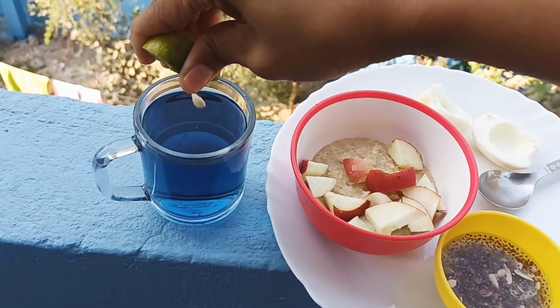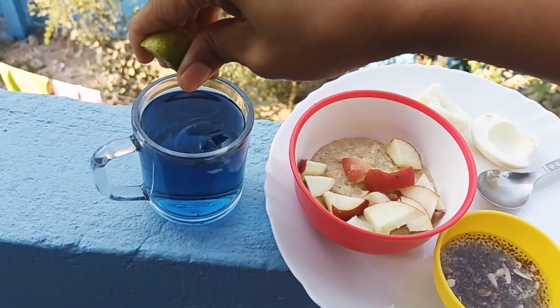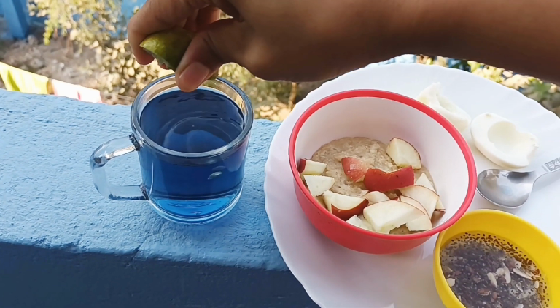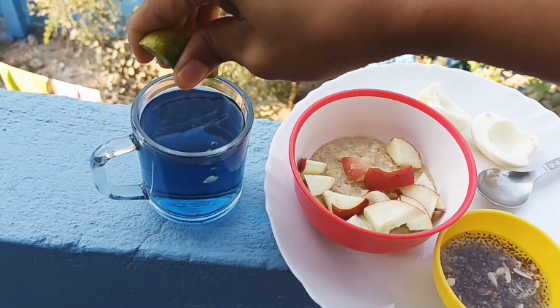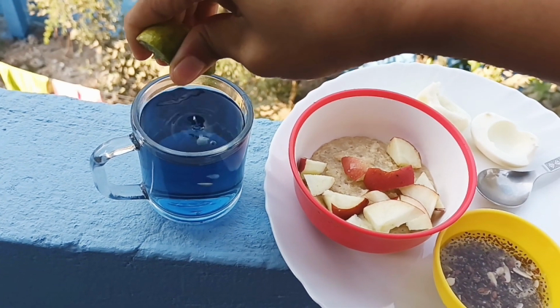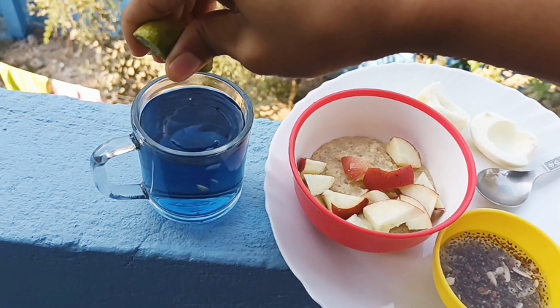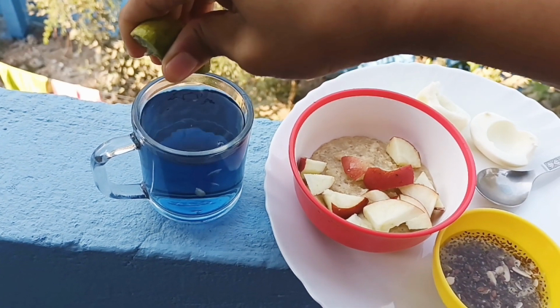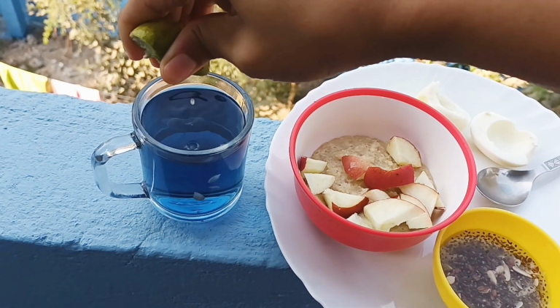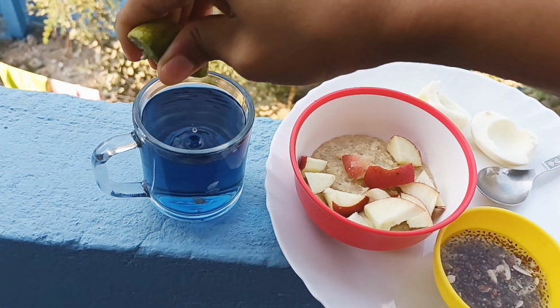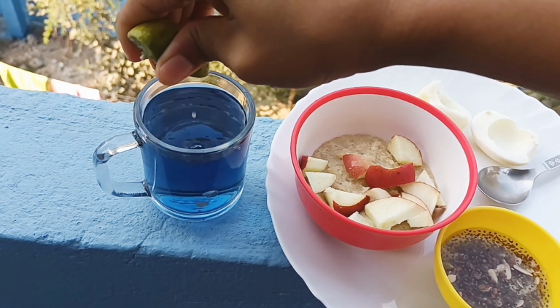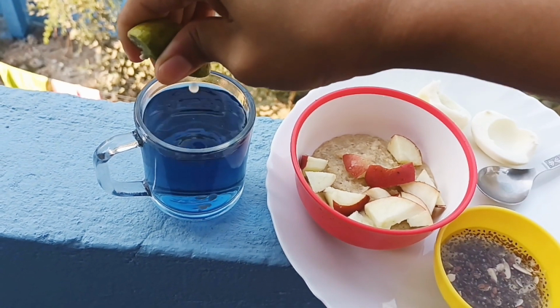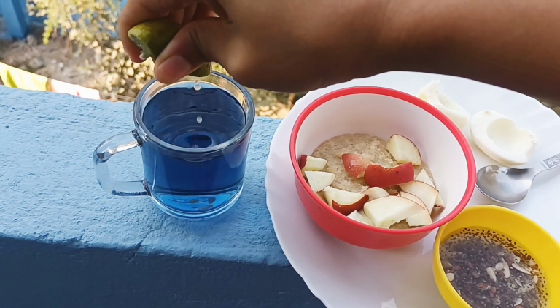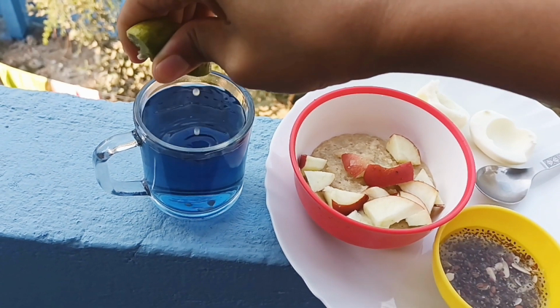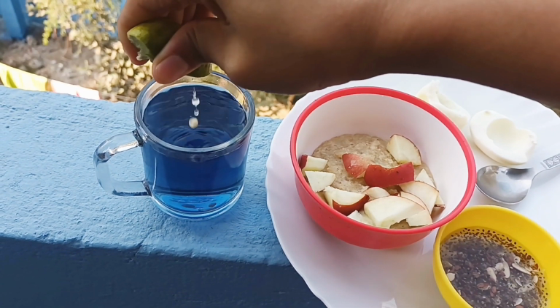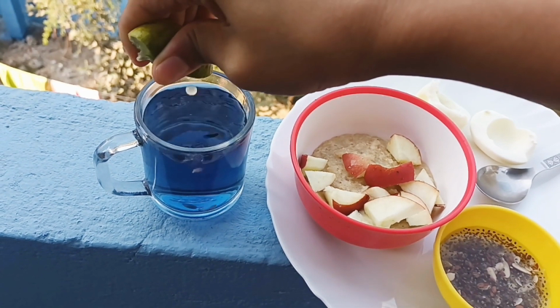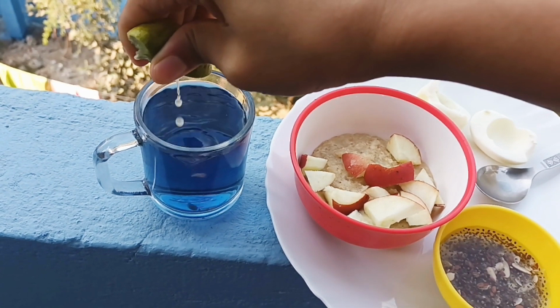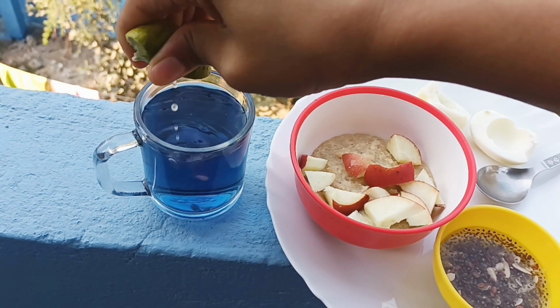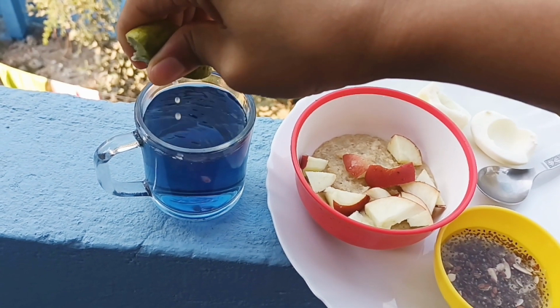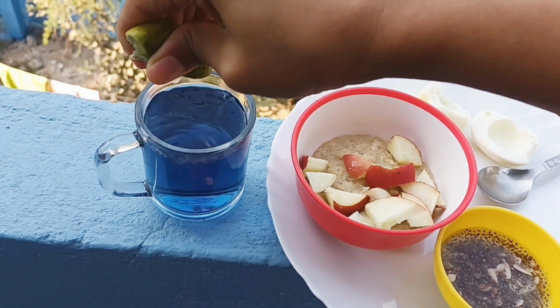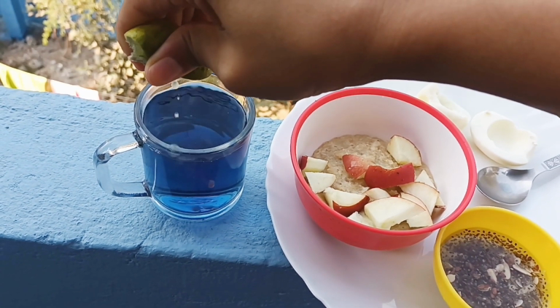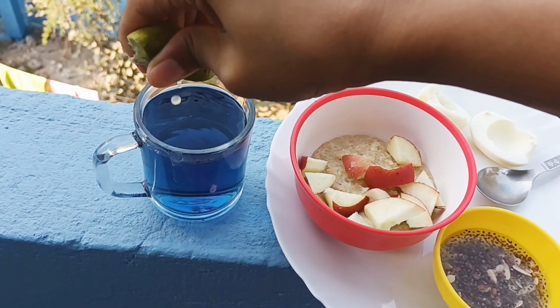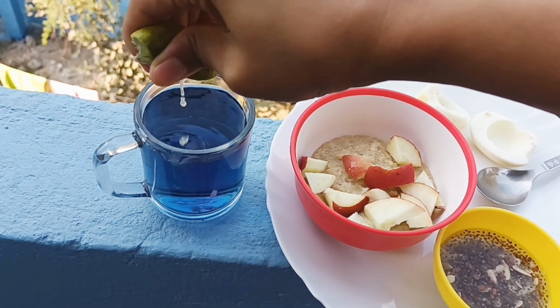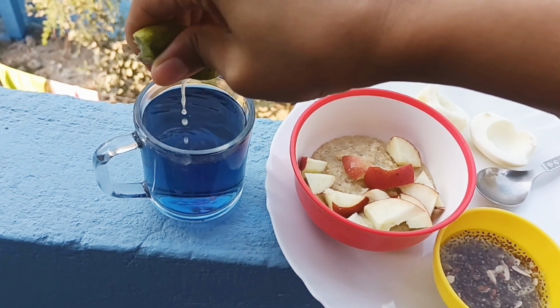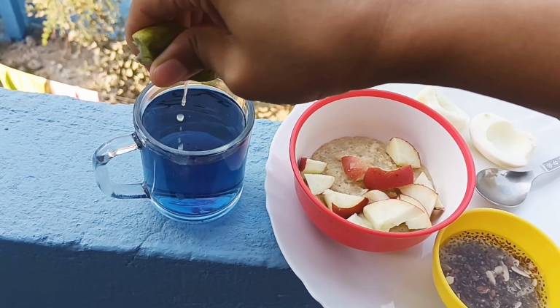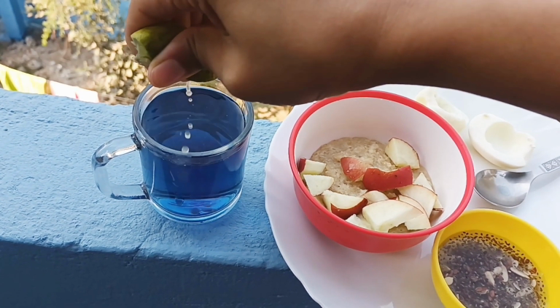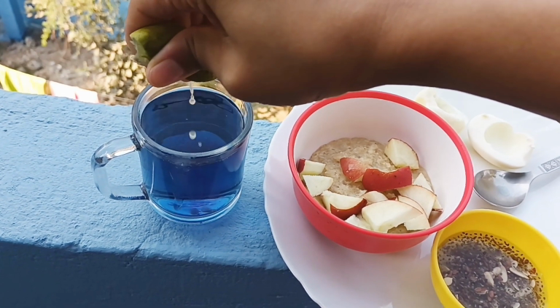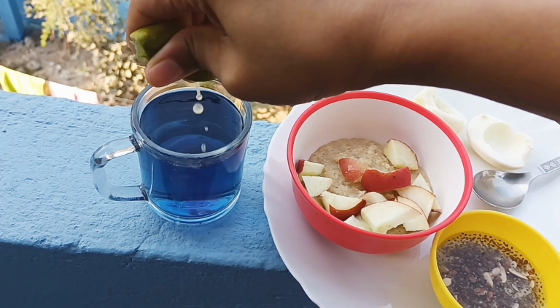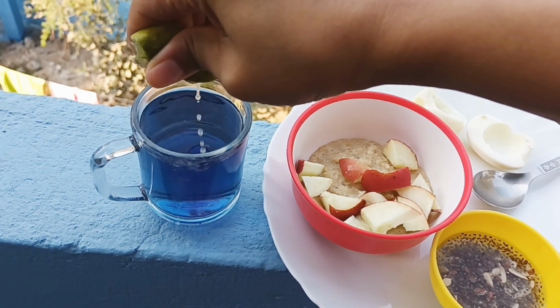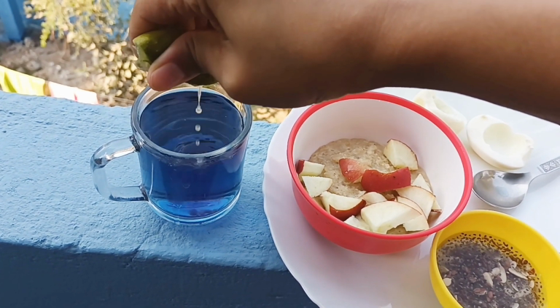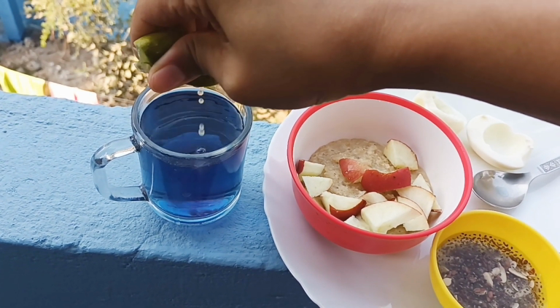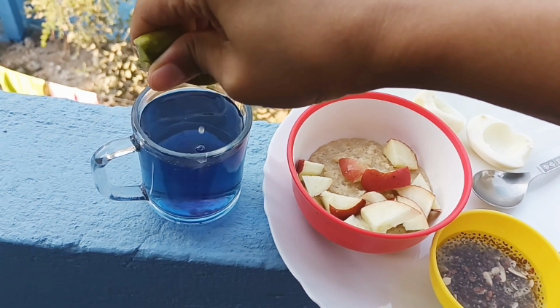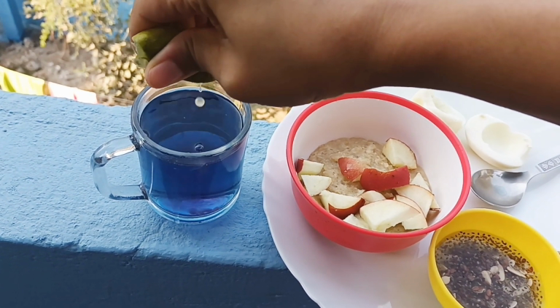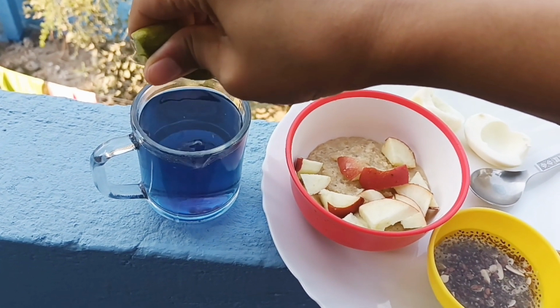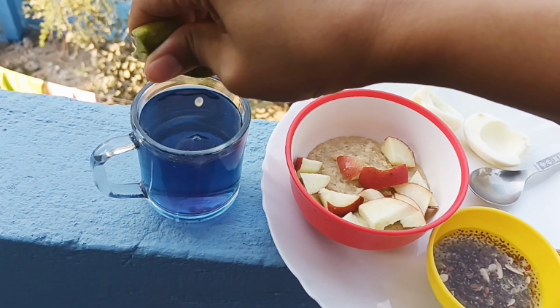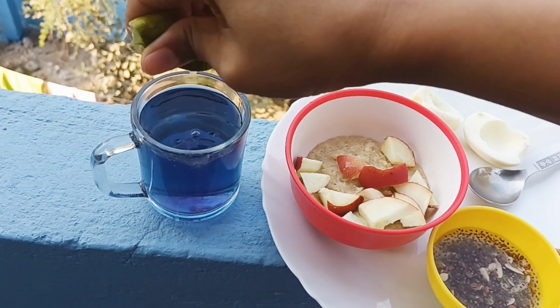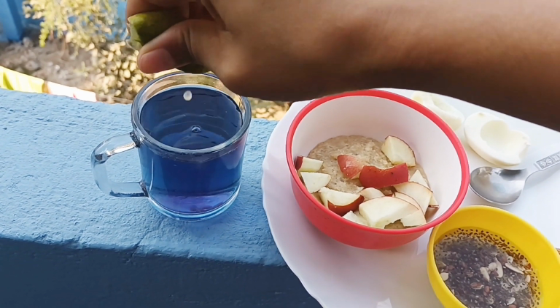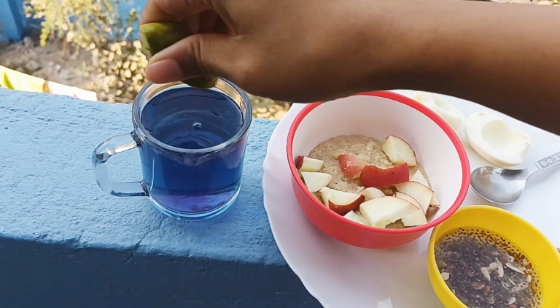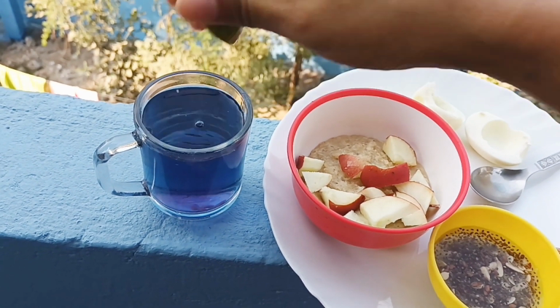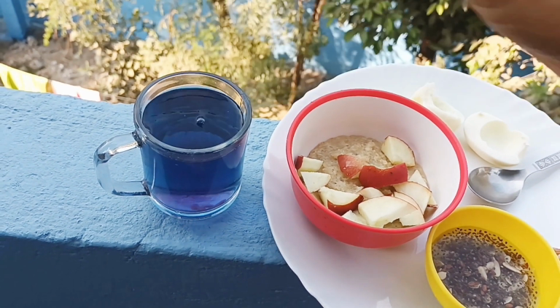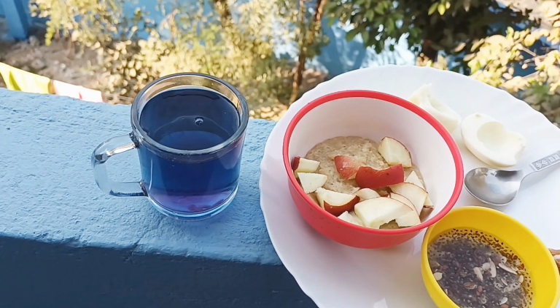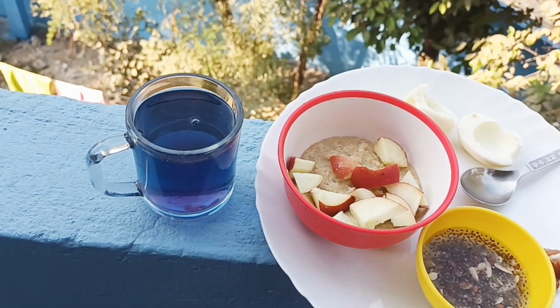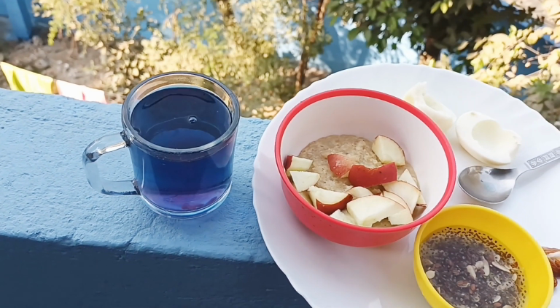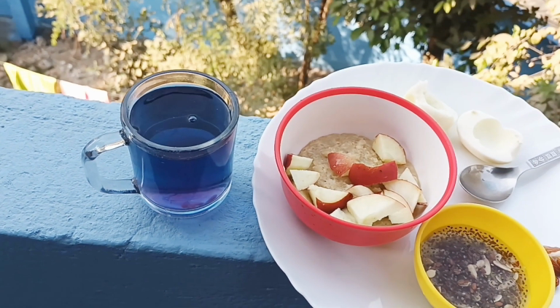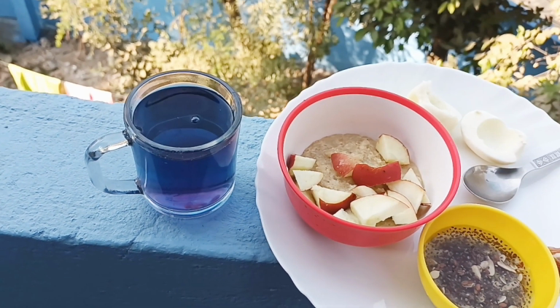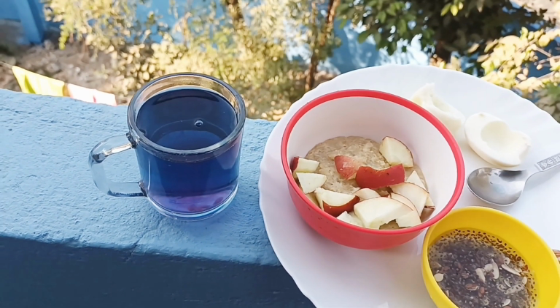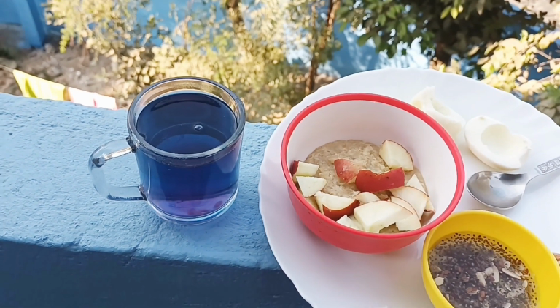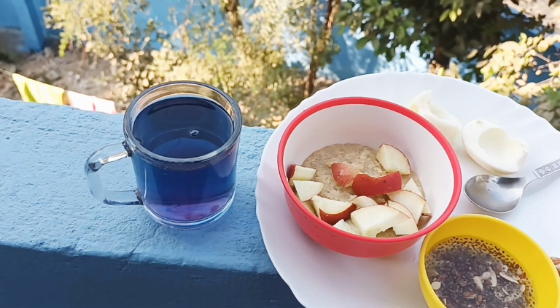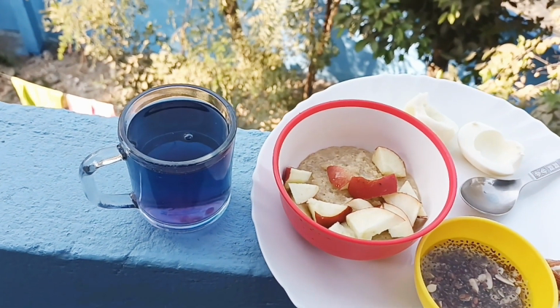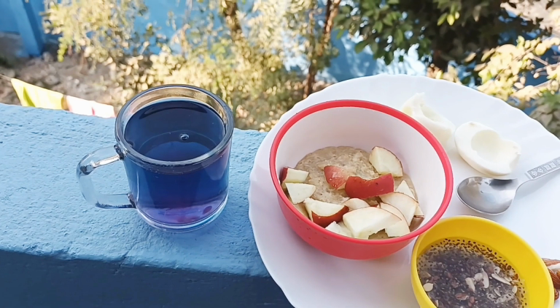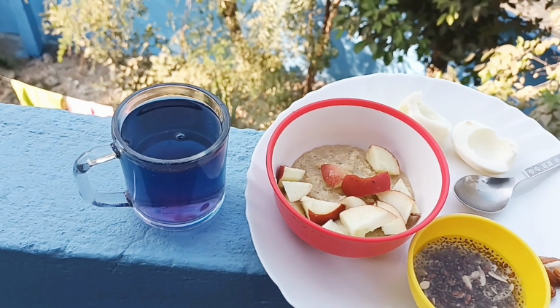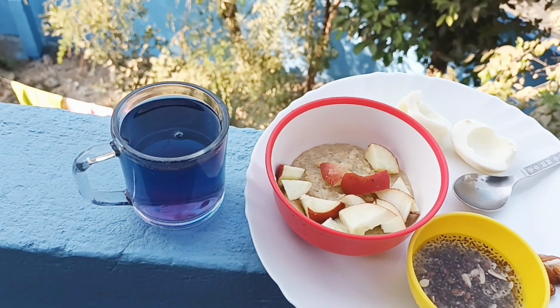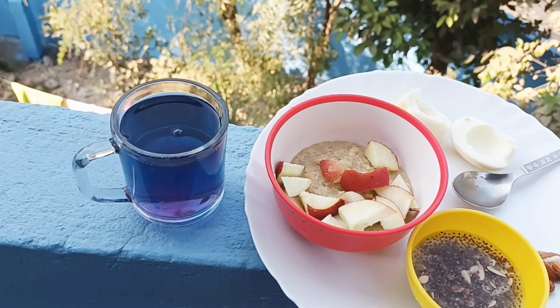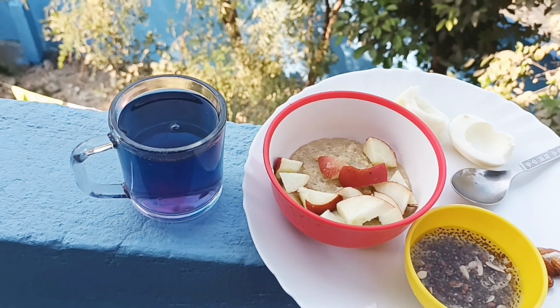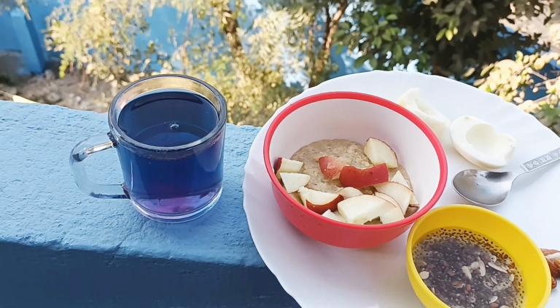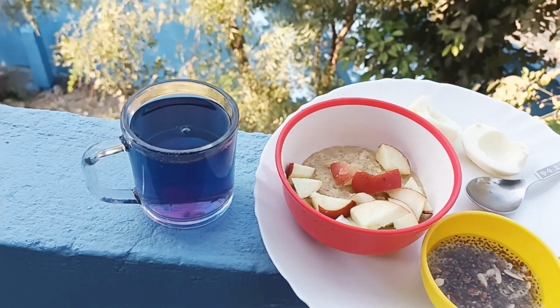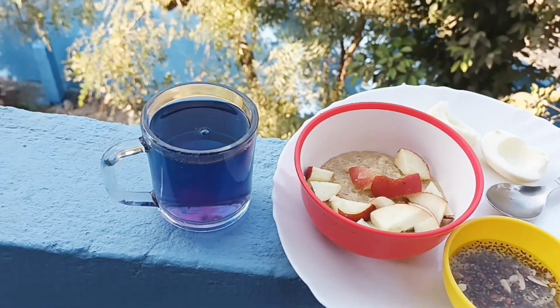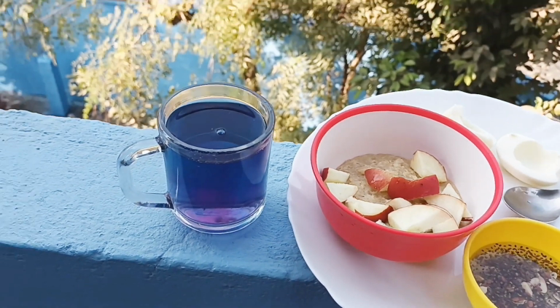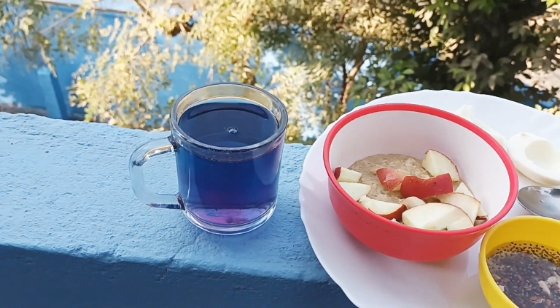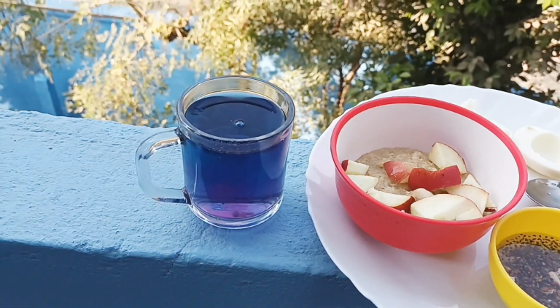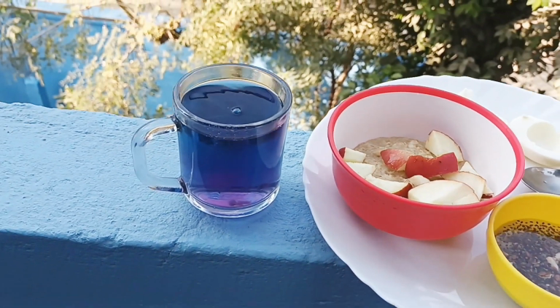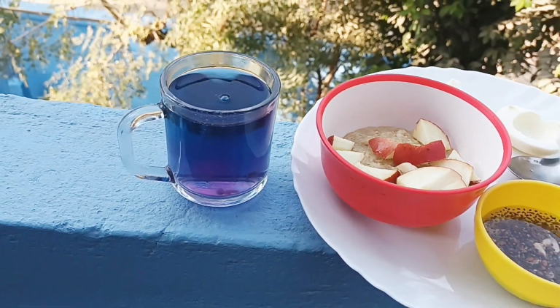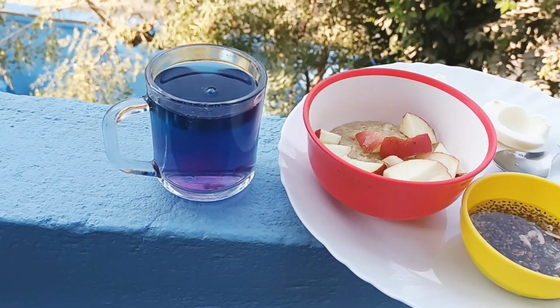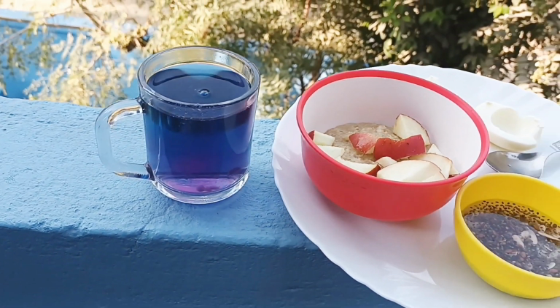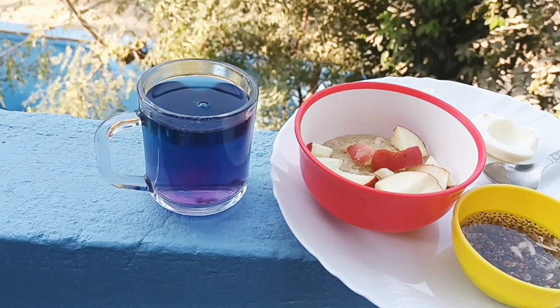We have blue tea. We have a color change. We also have a white seed.